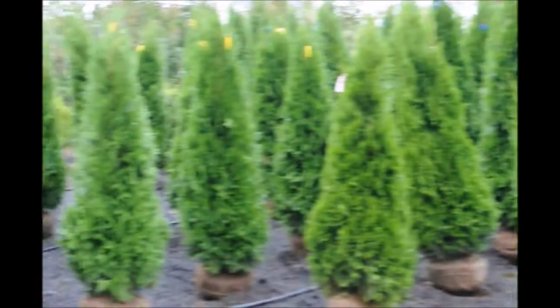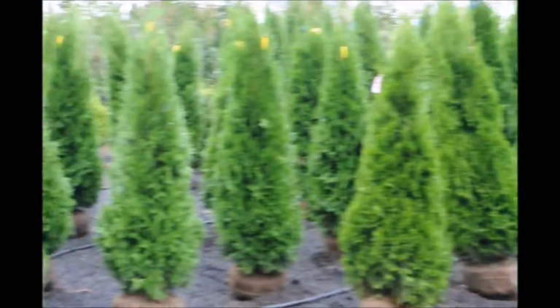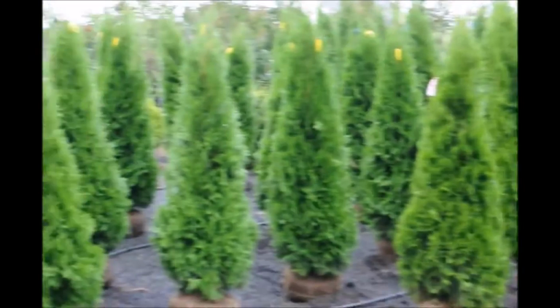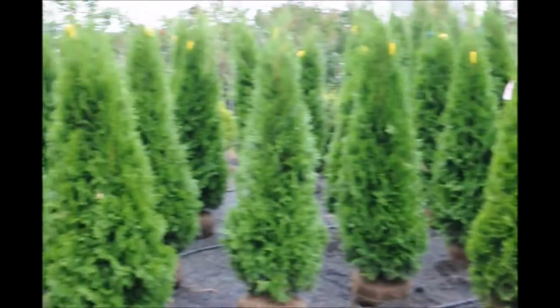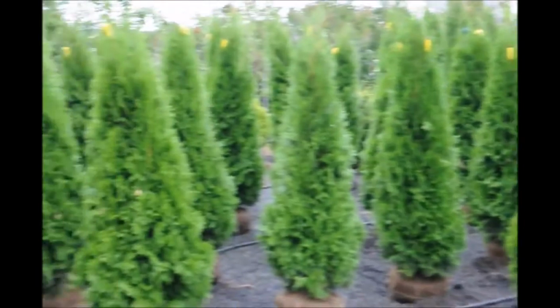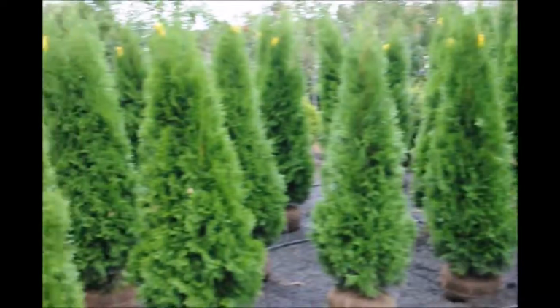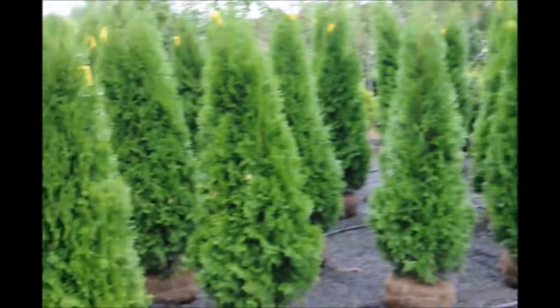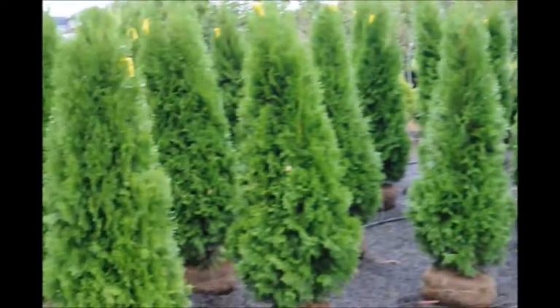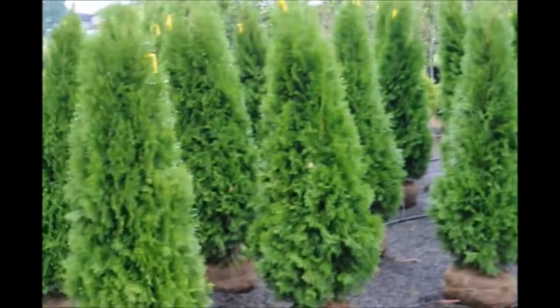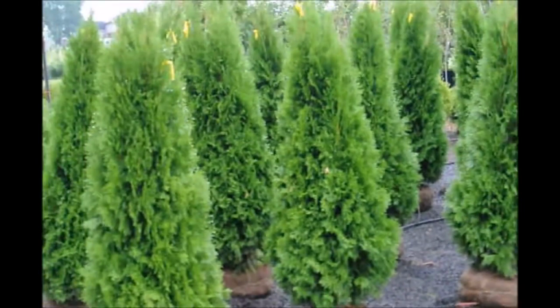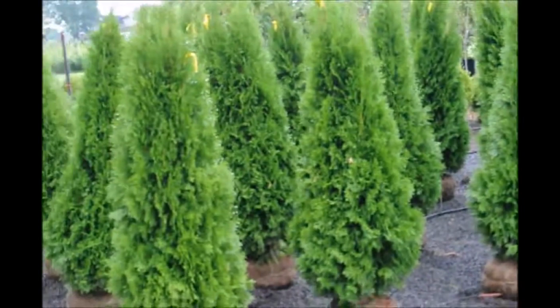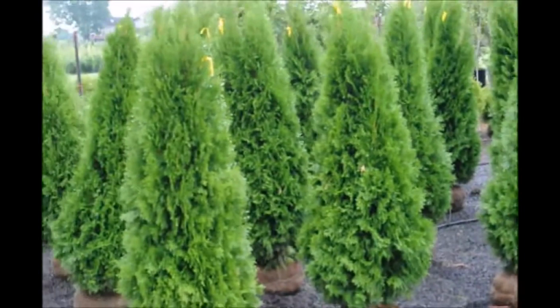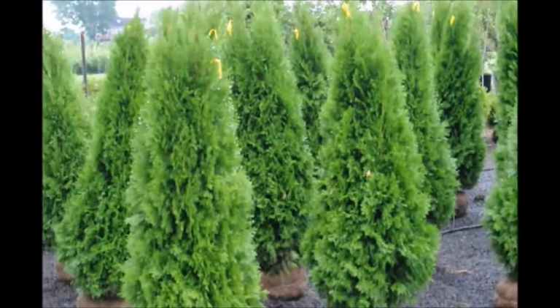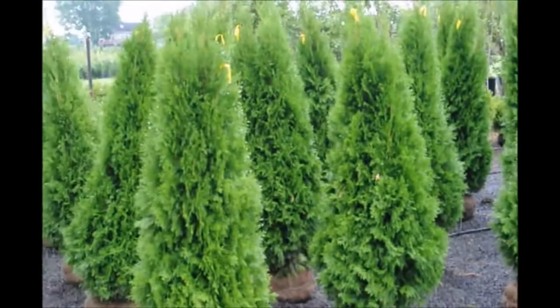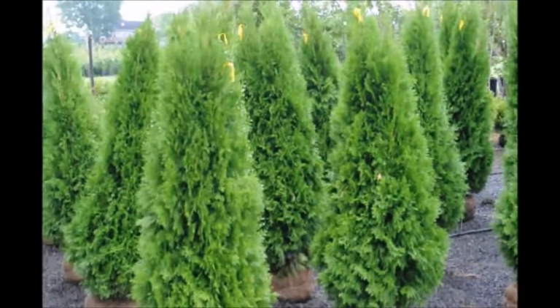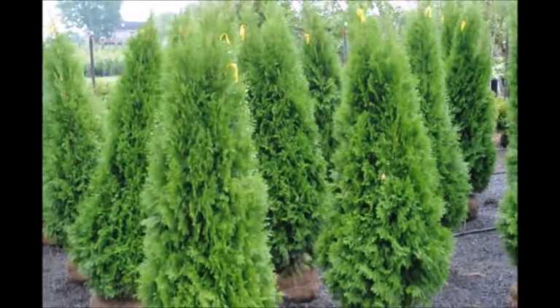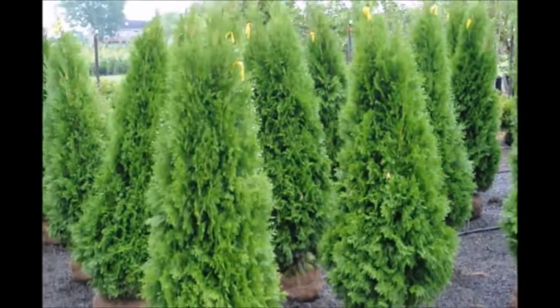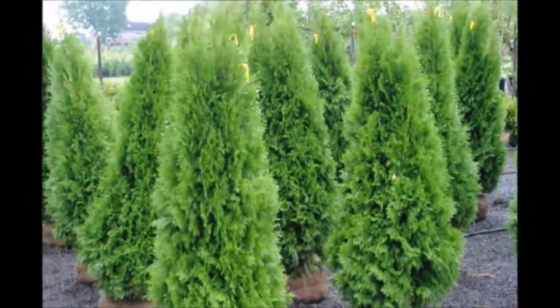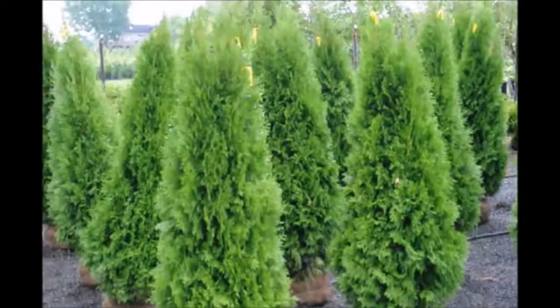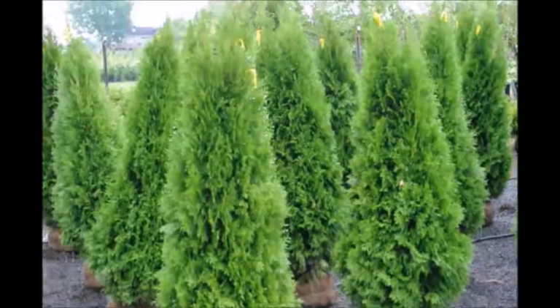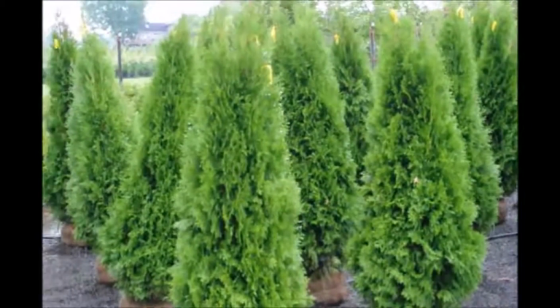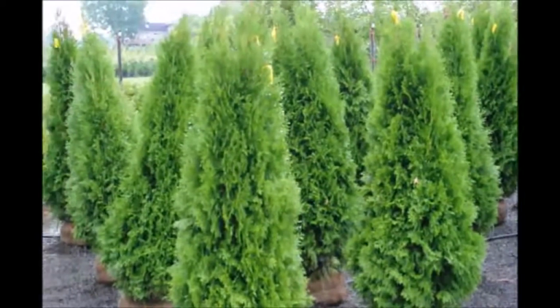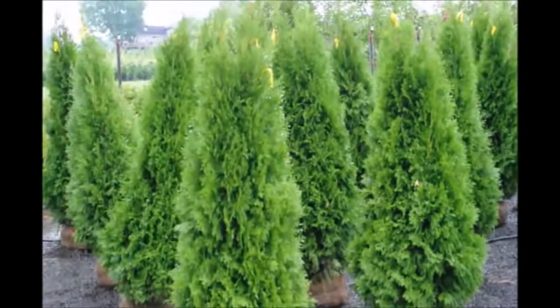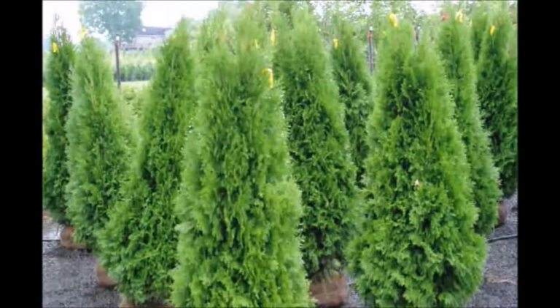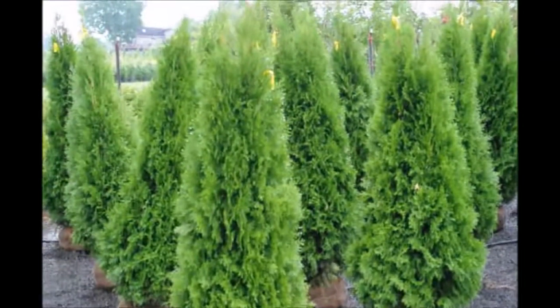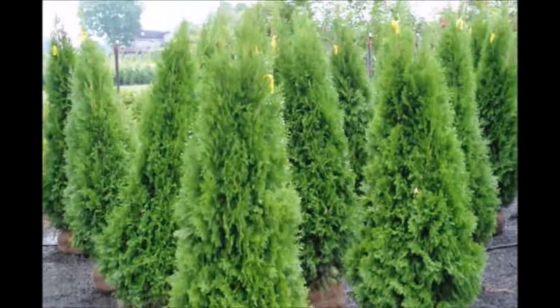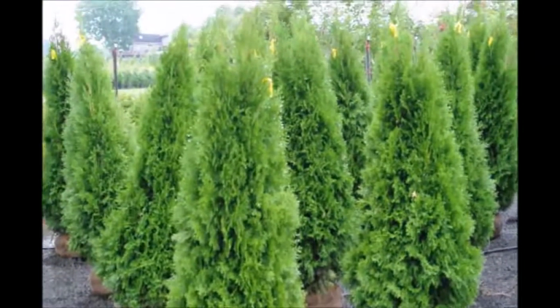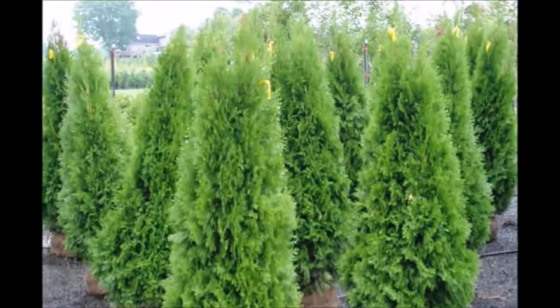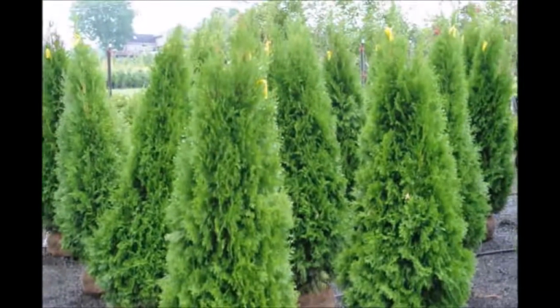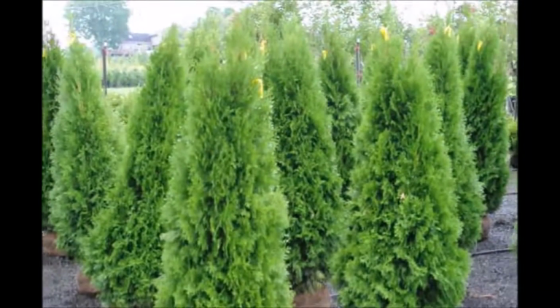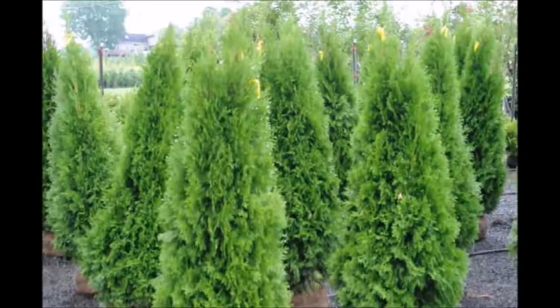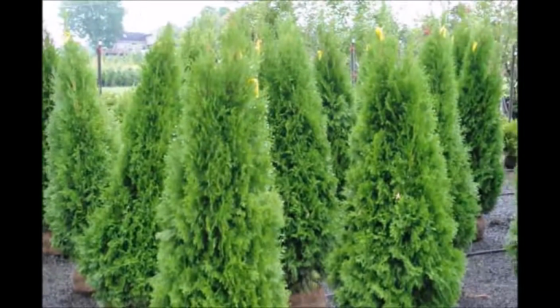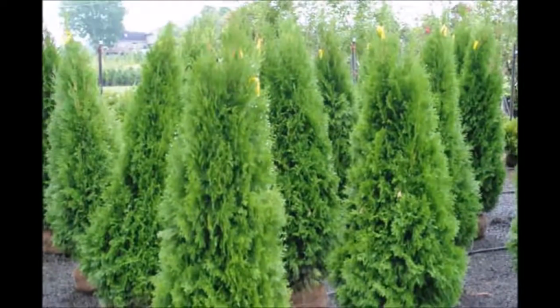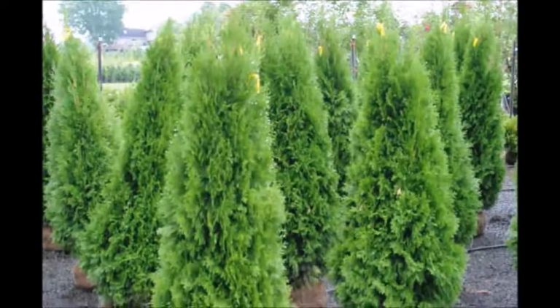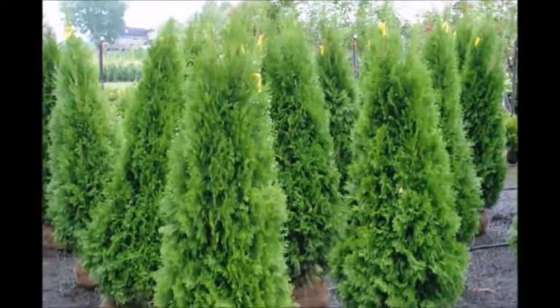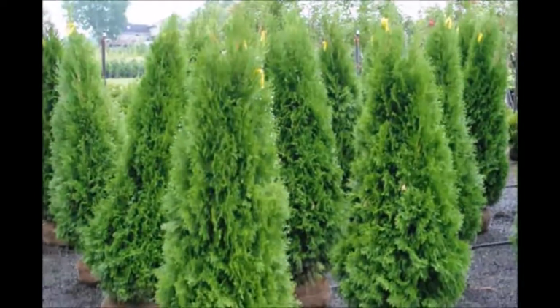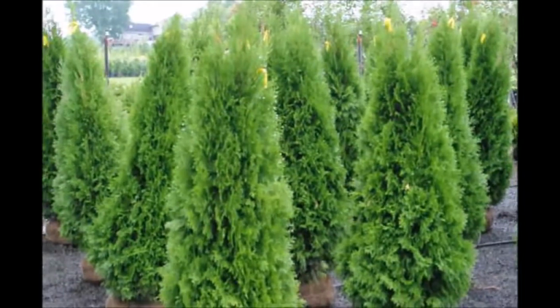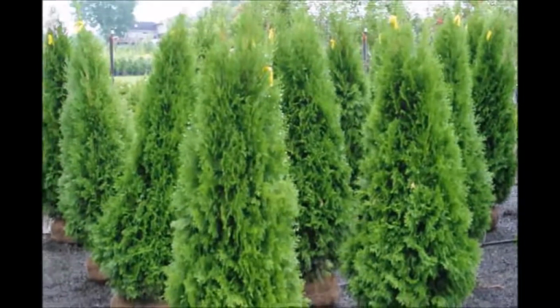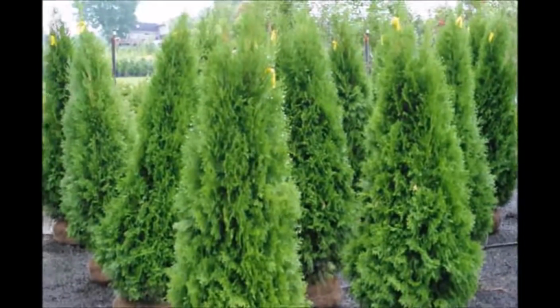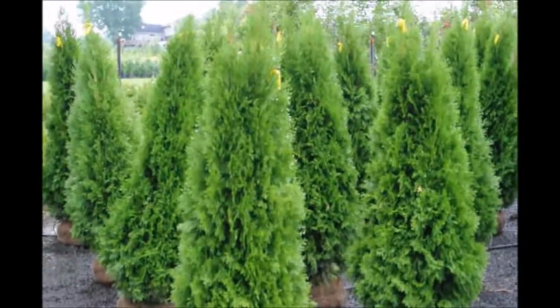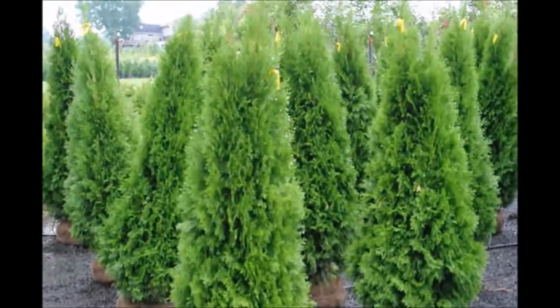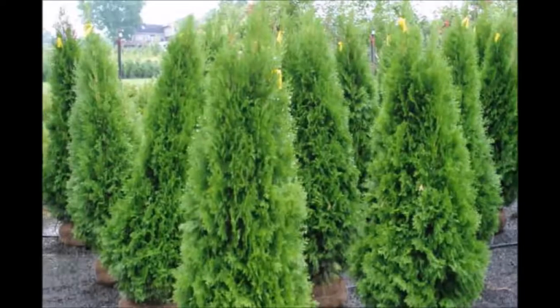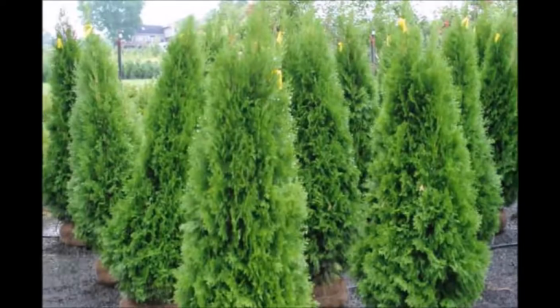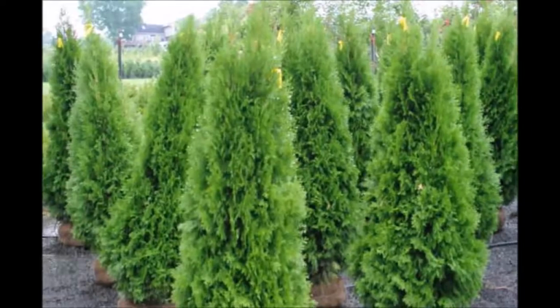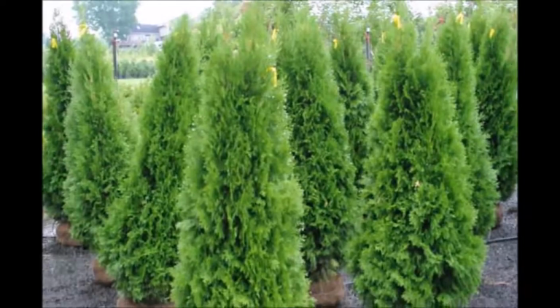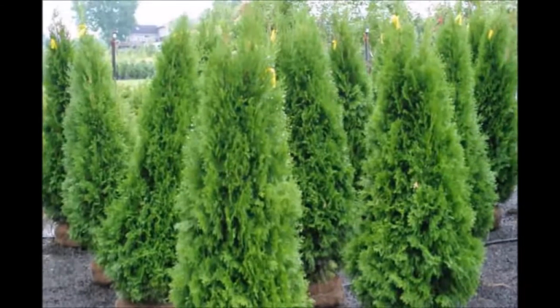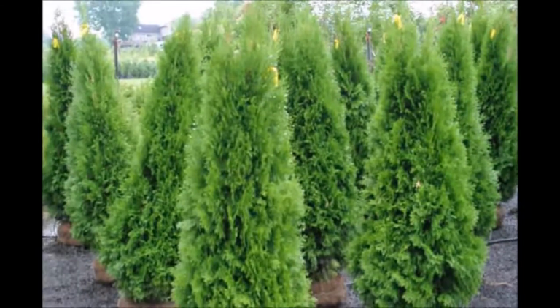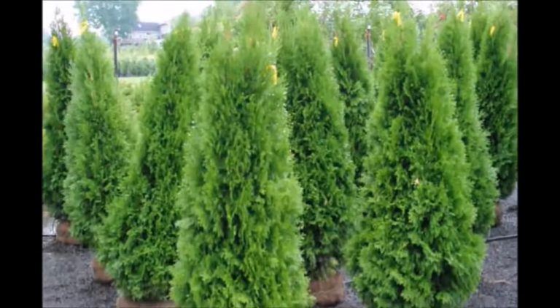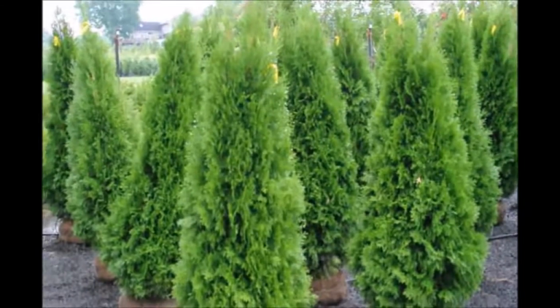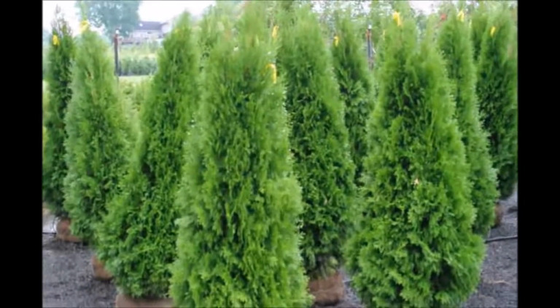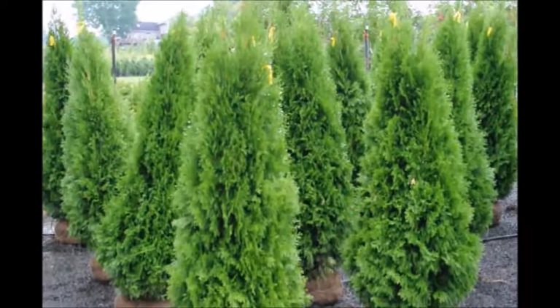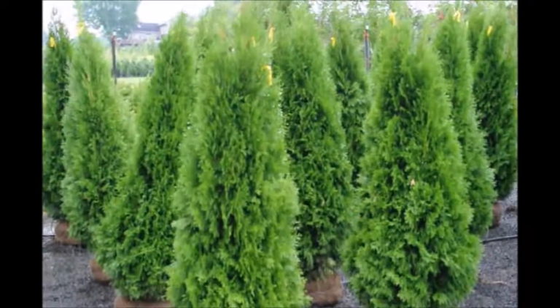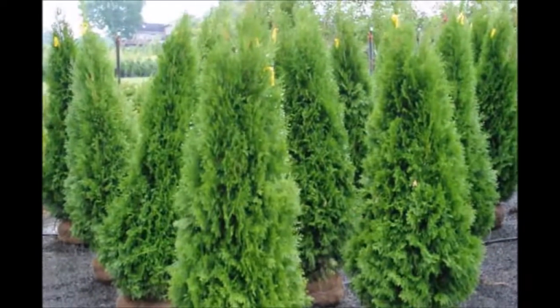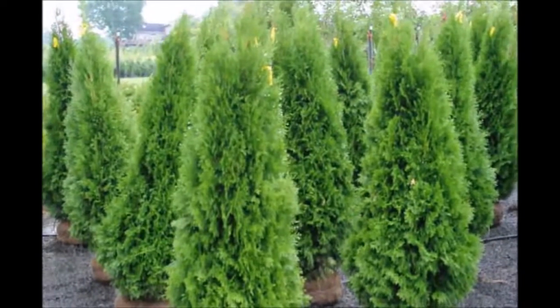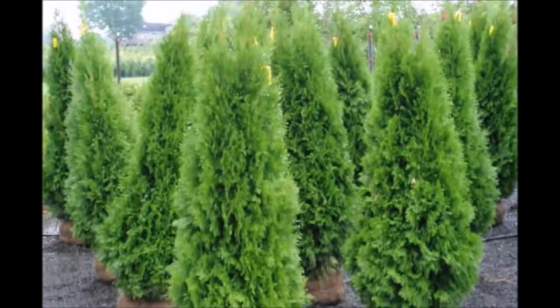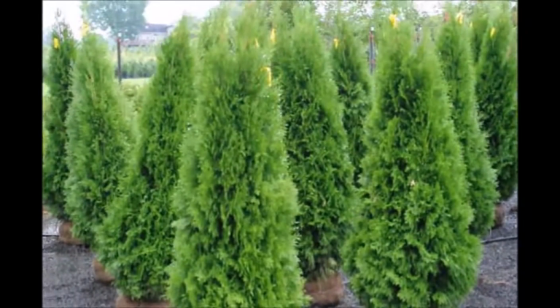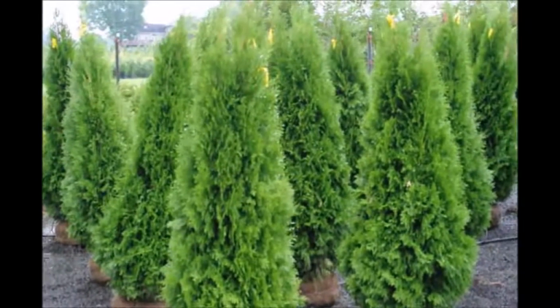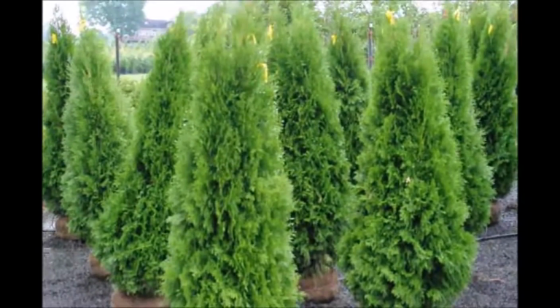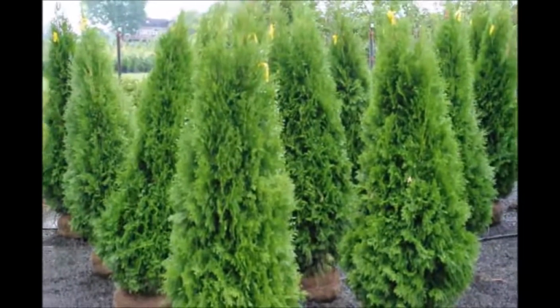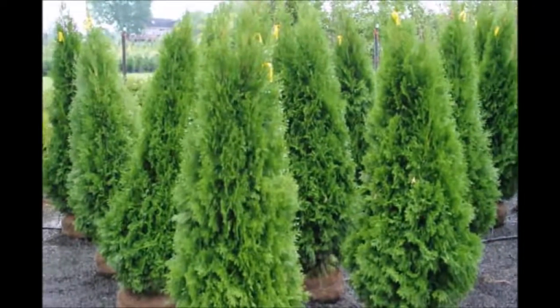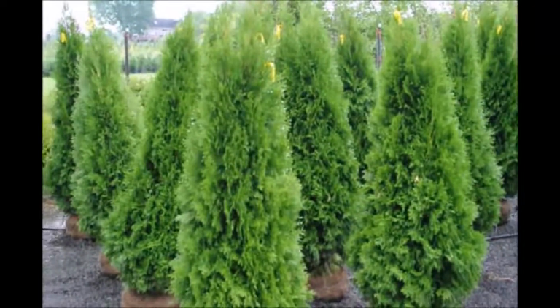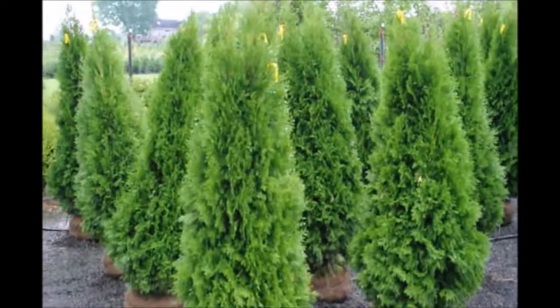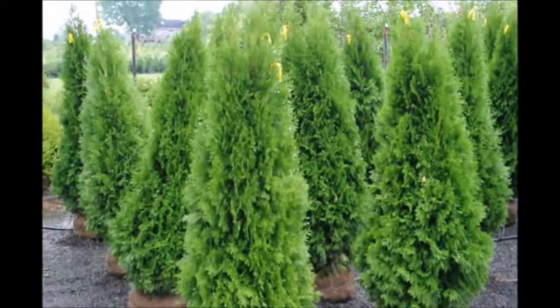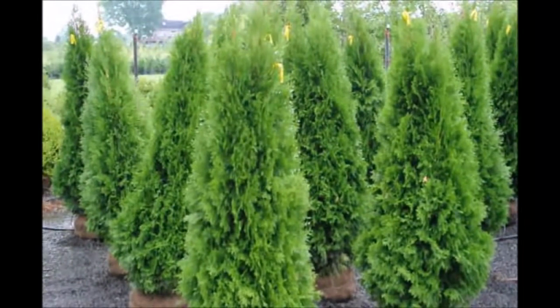The emerald green grows to about 15 feet — a nice tree for a screen or buffer. They're planted three feet apart.